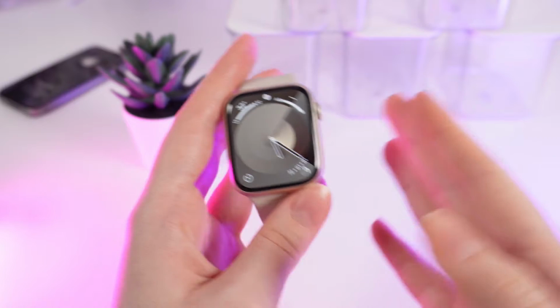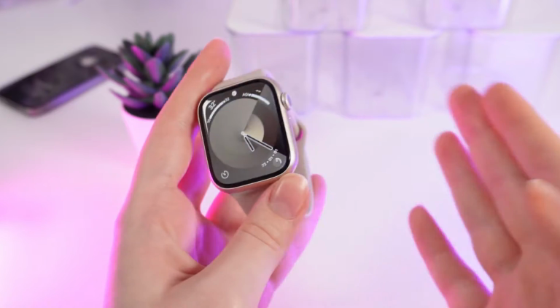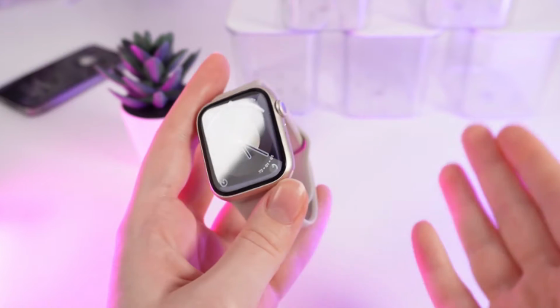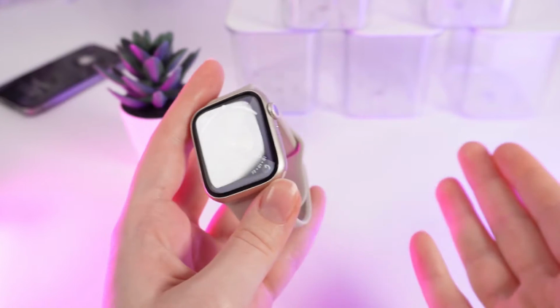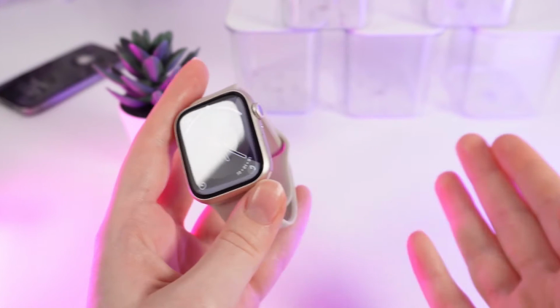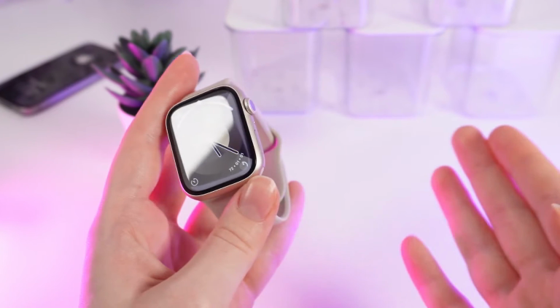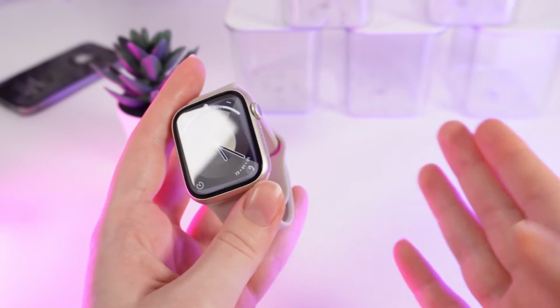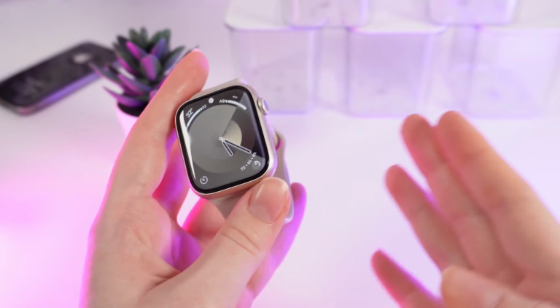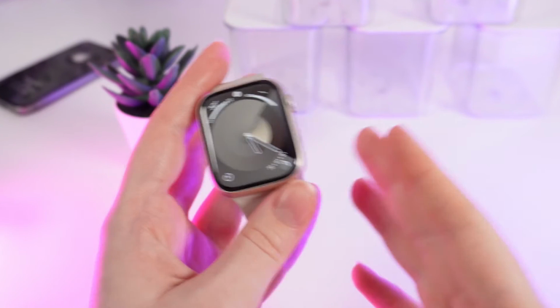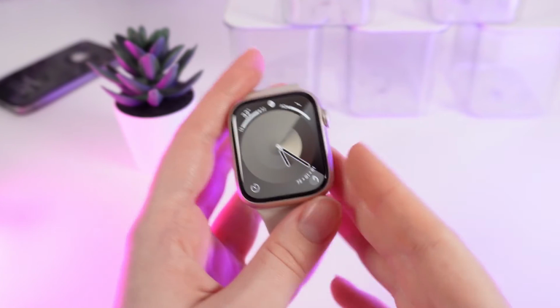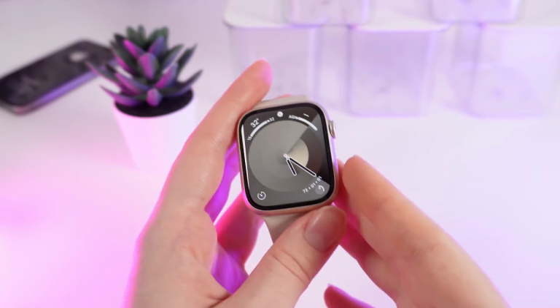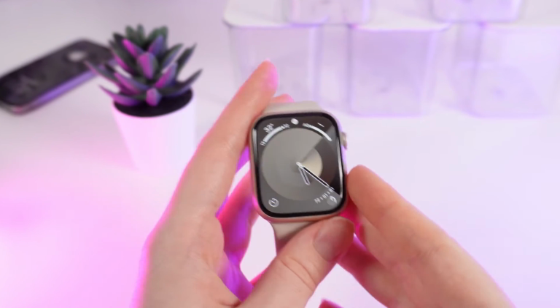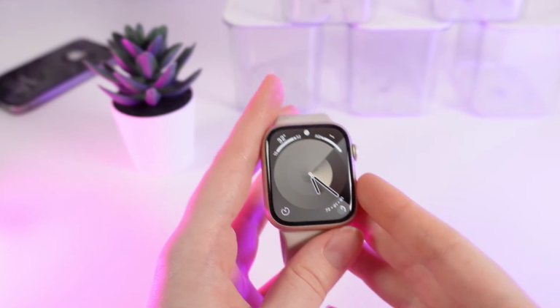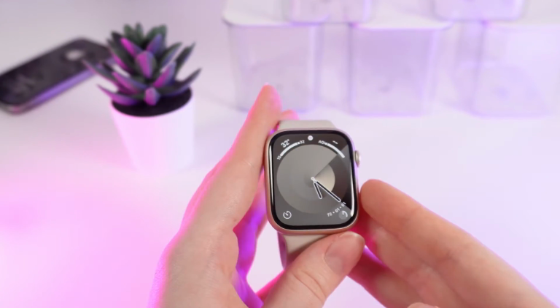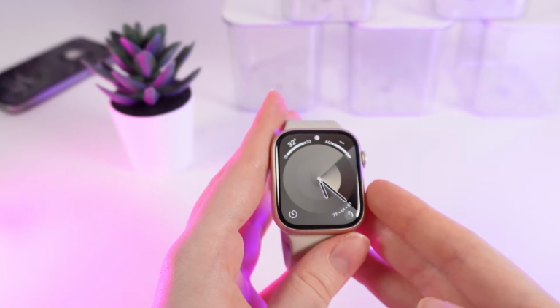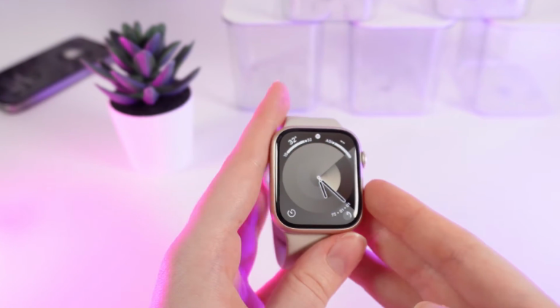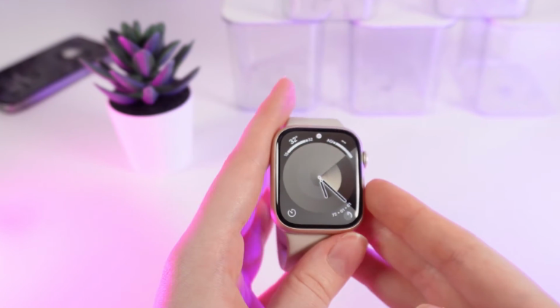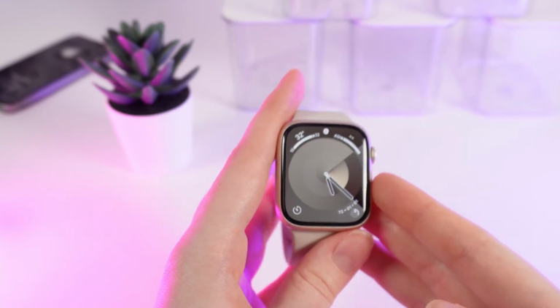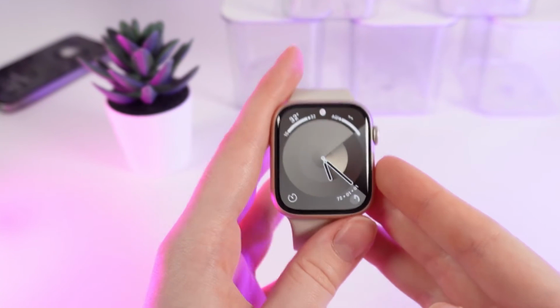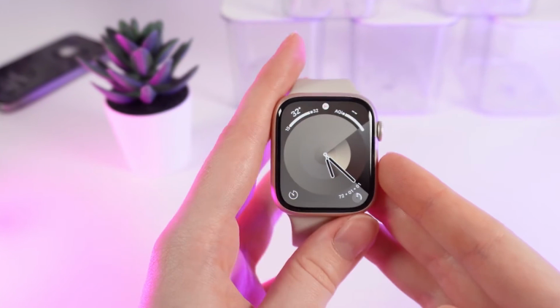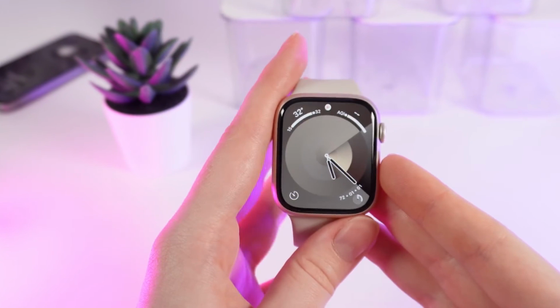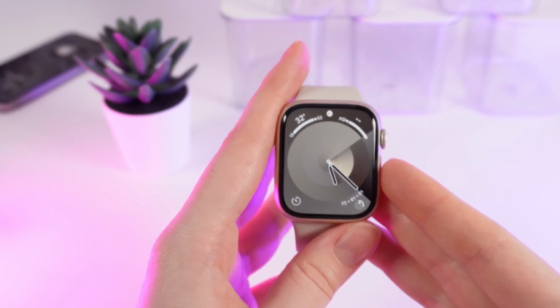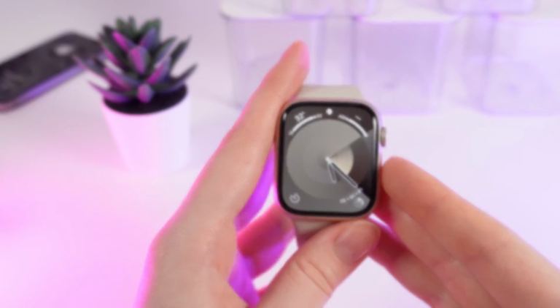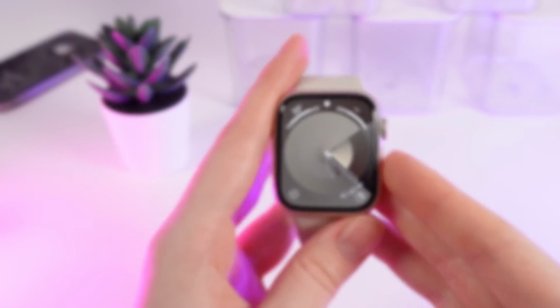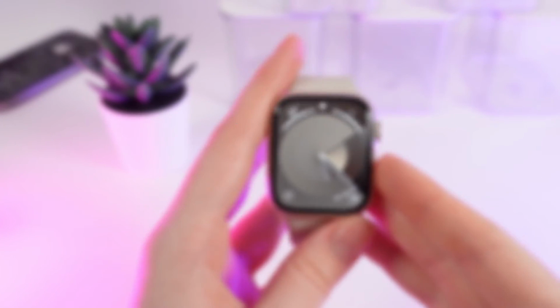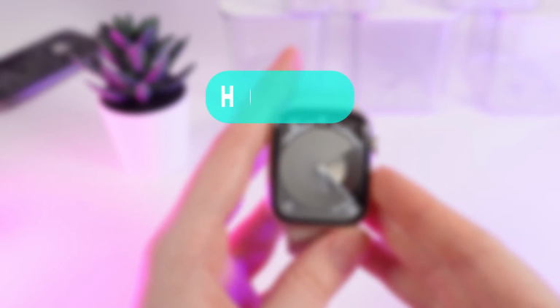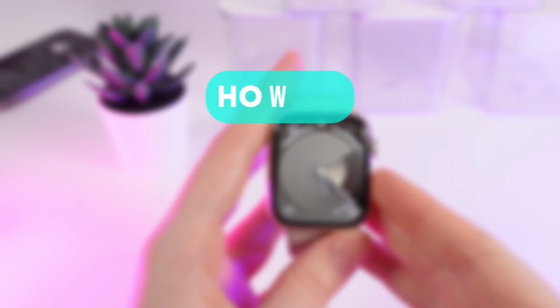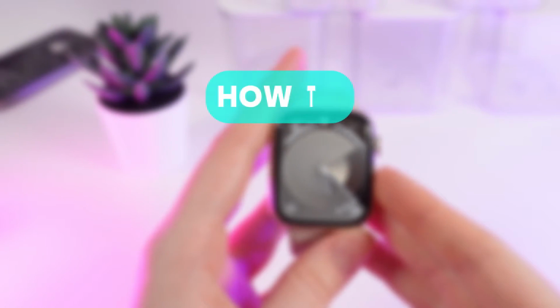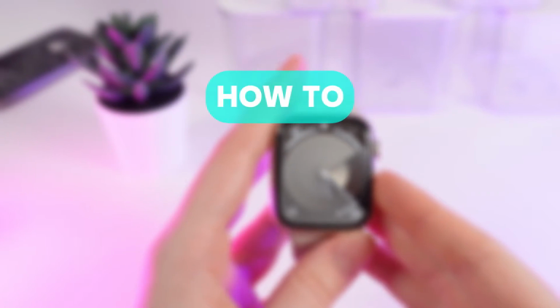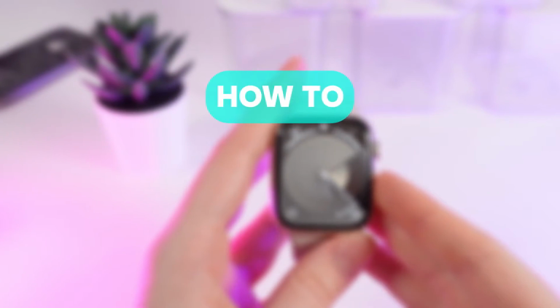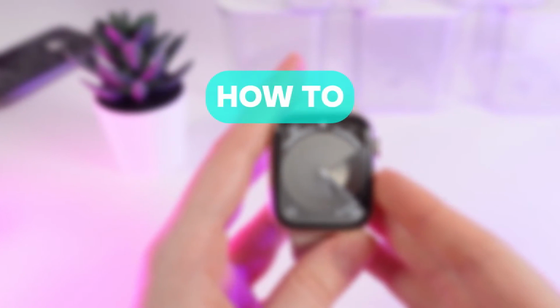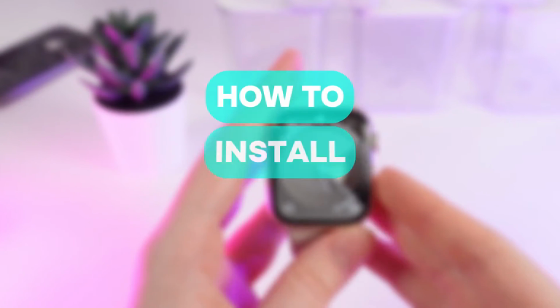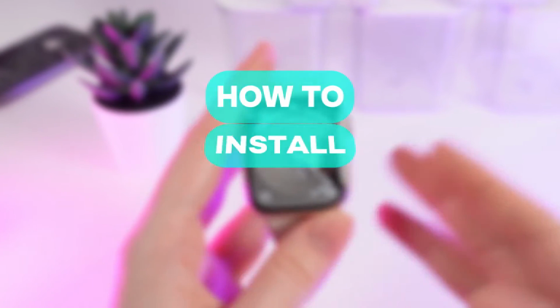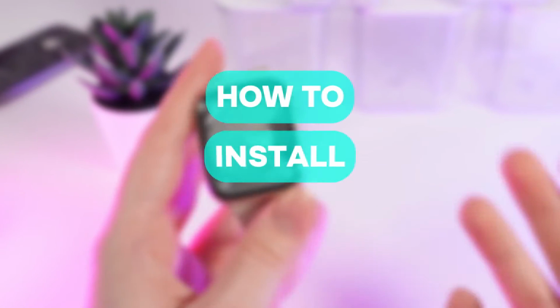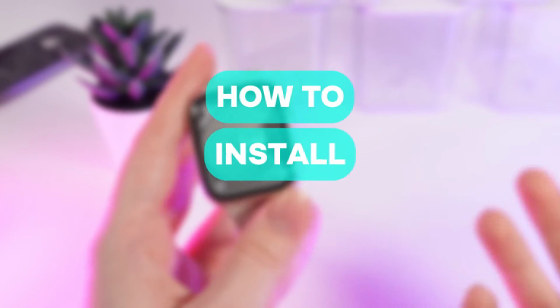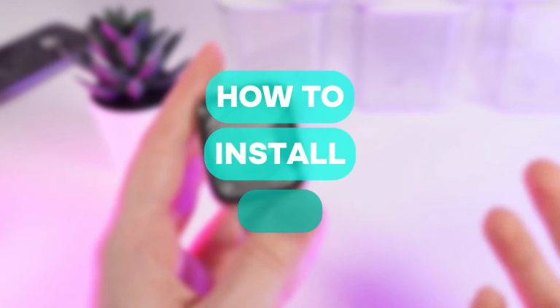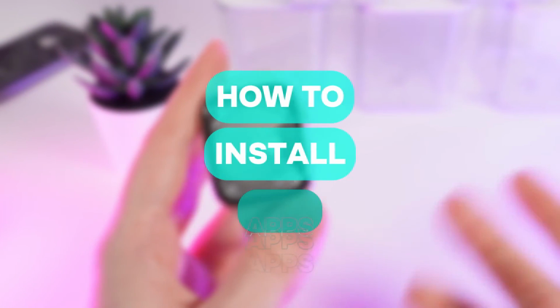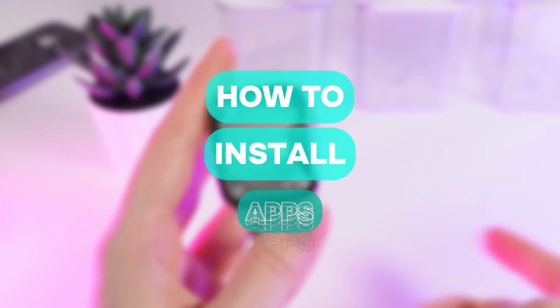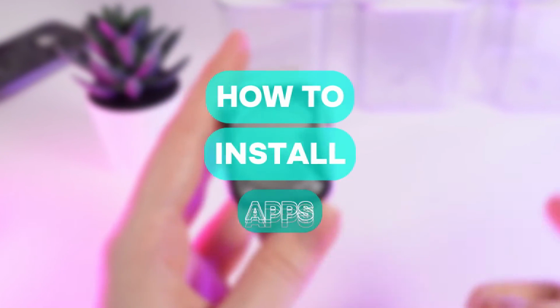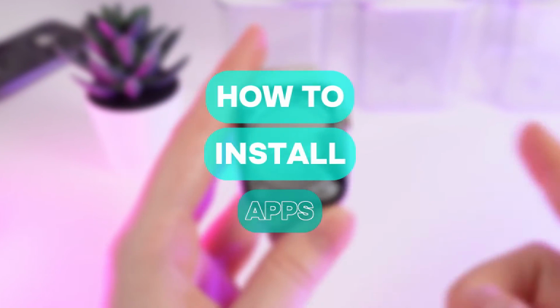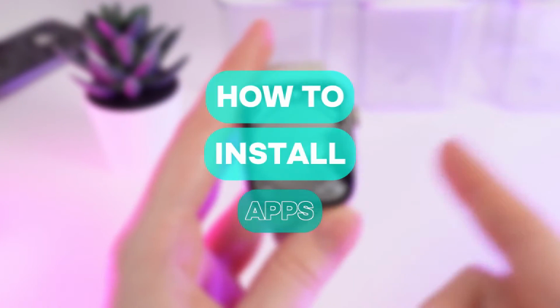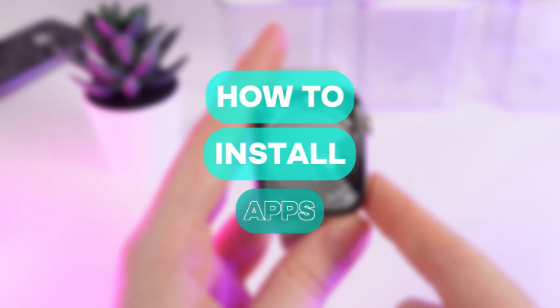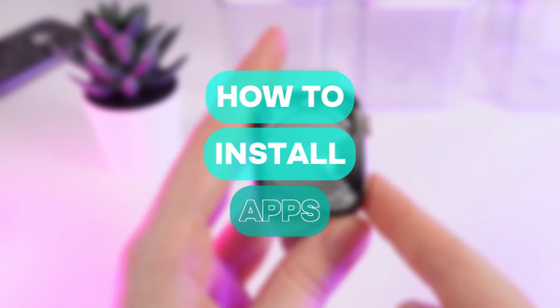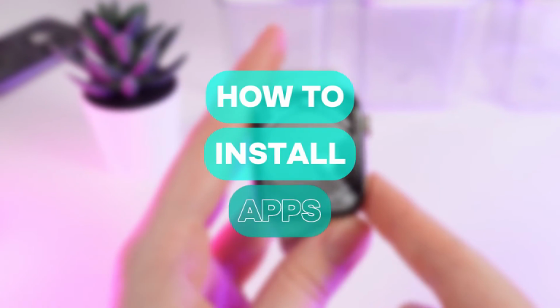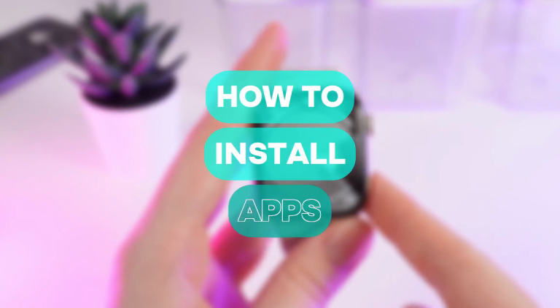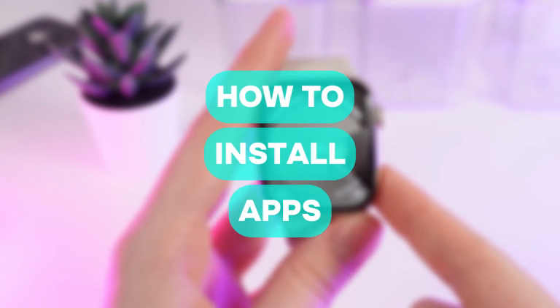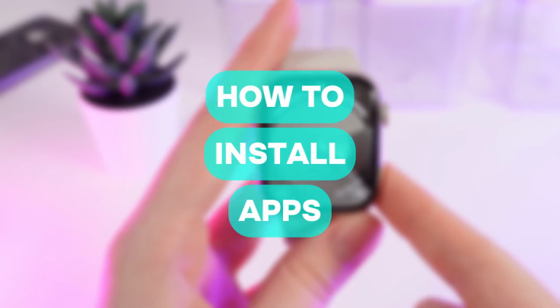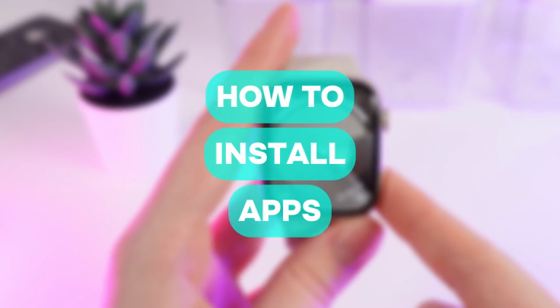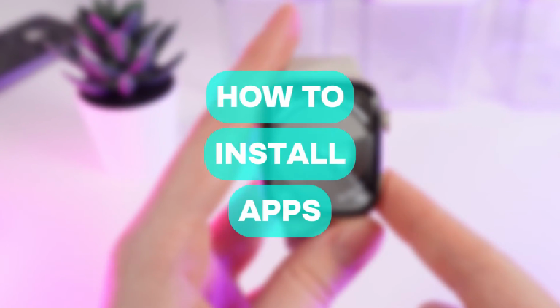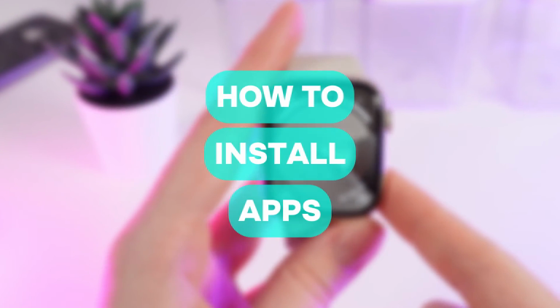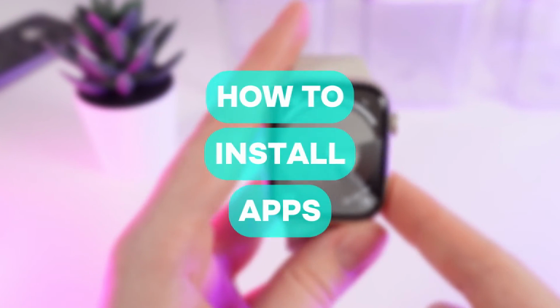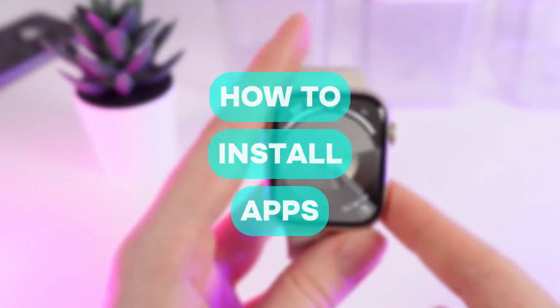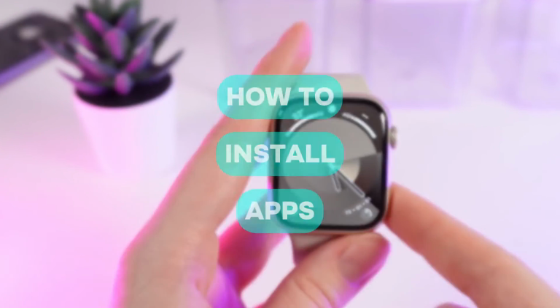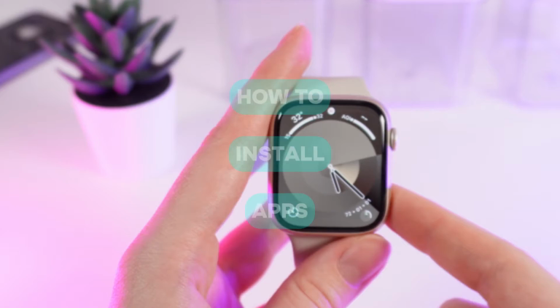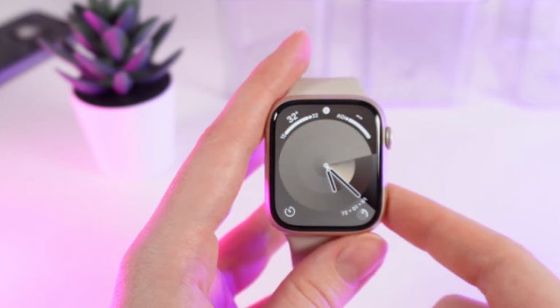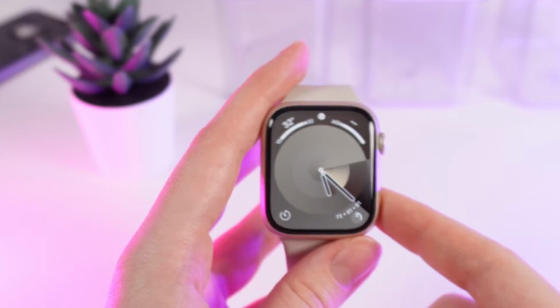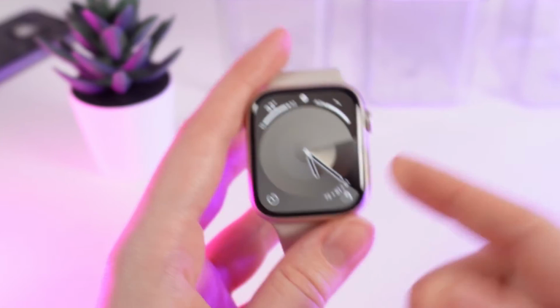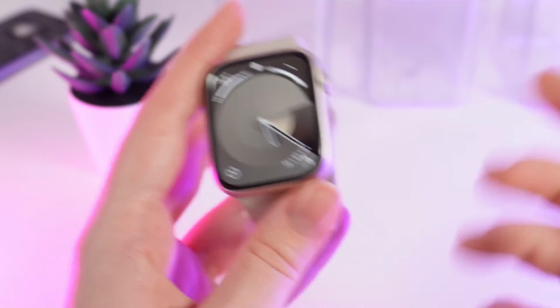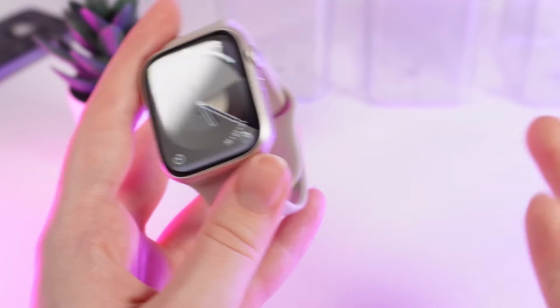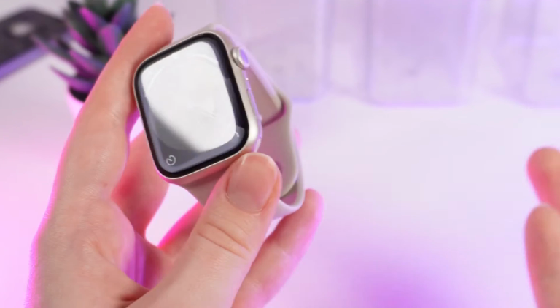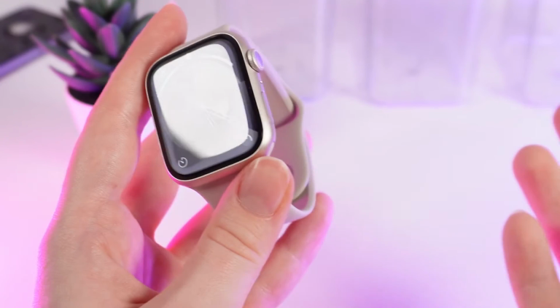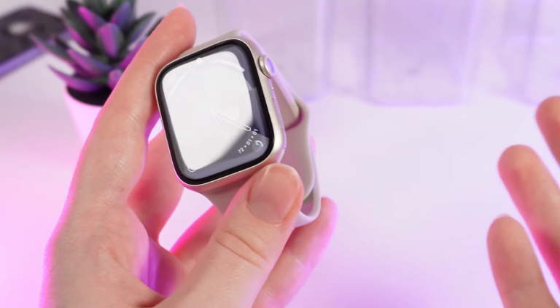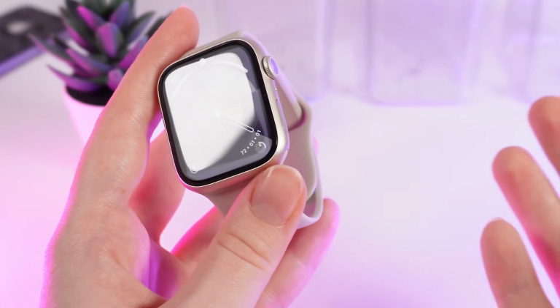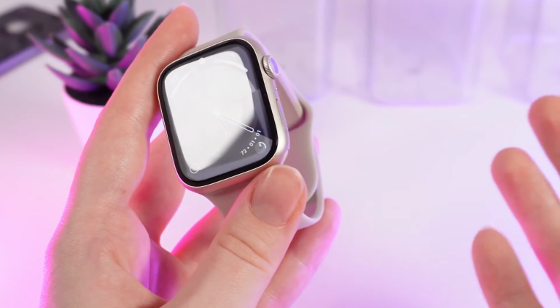Hello guys, and in today's video I'll show you how to install applications on your Apple Watch Series 9. Let's get started.